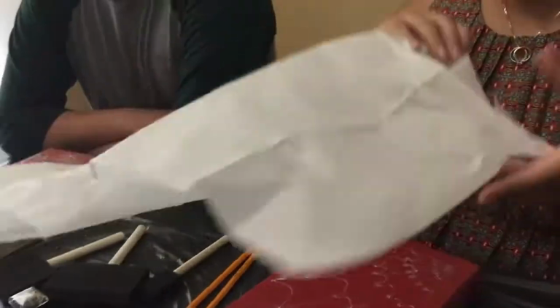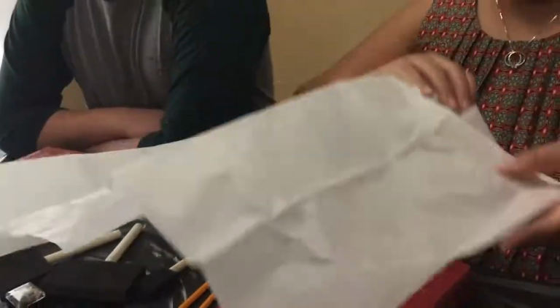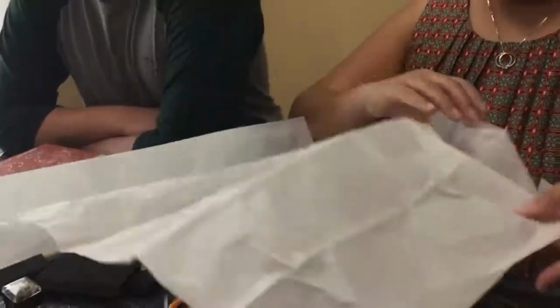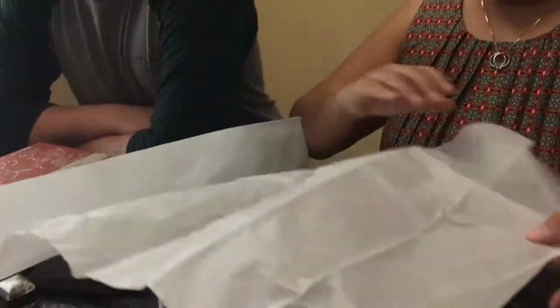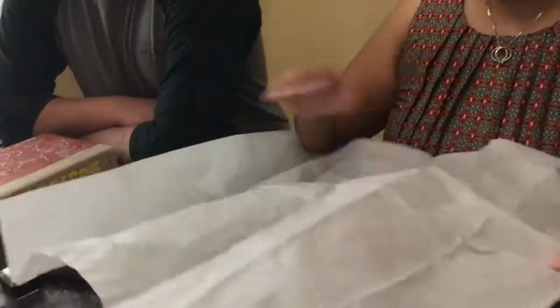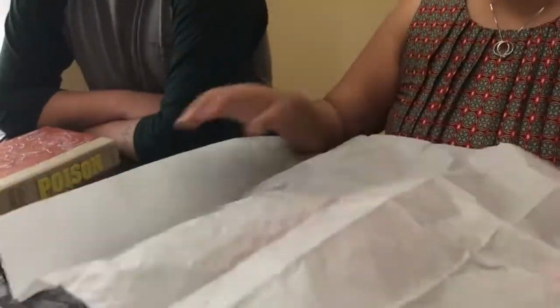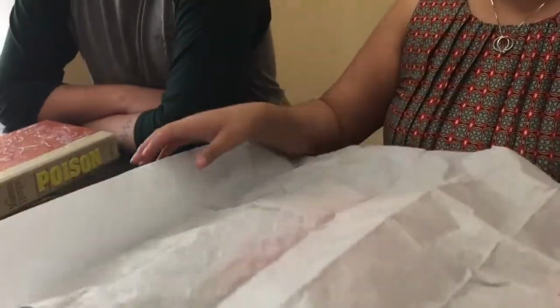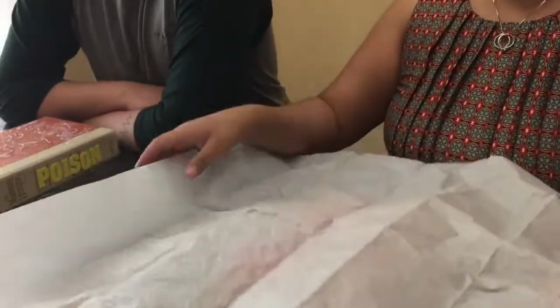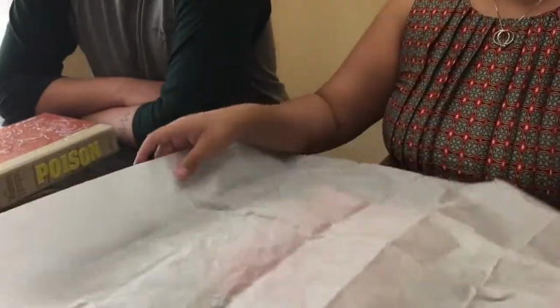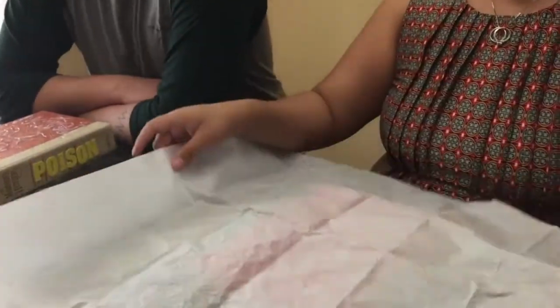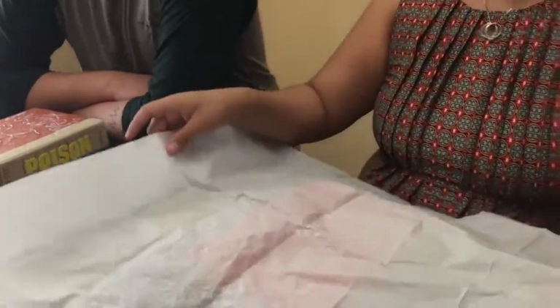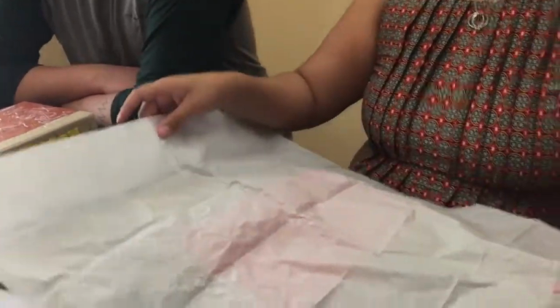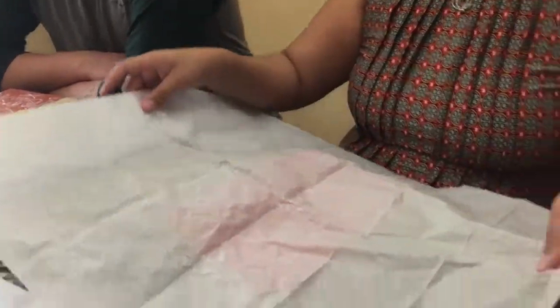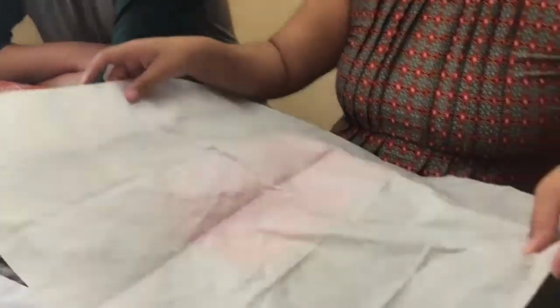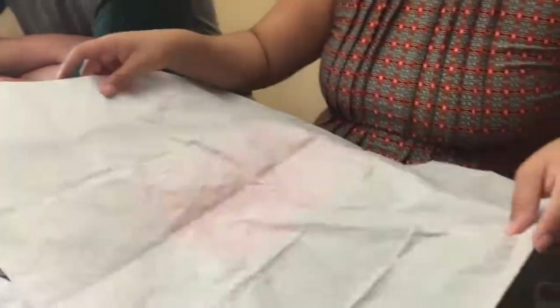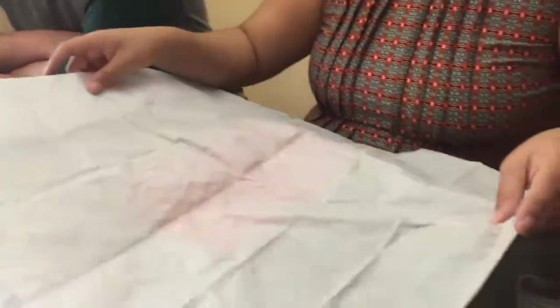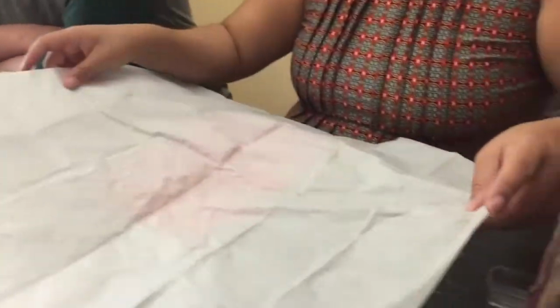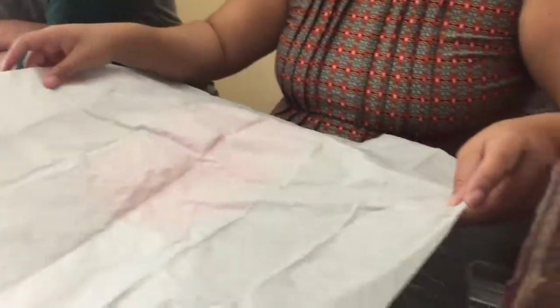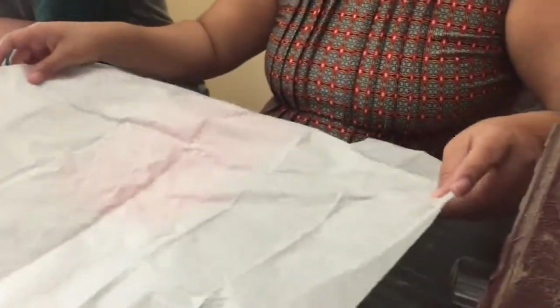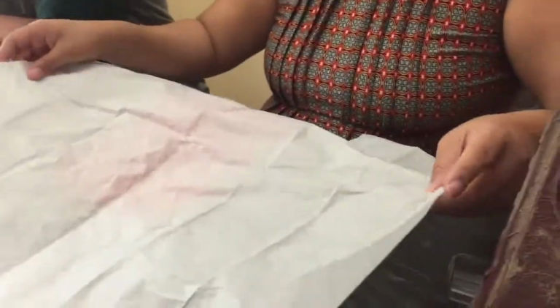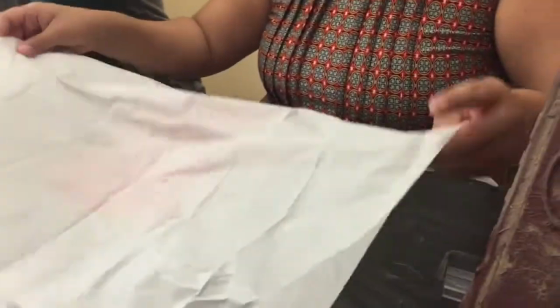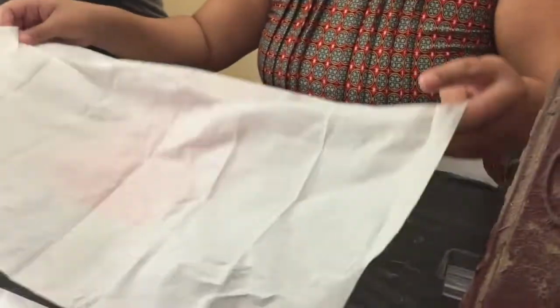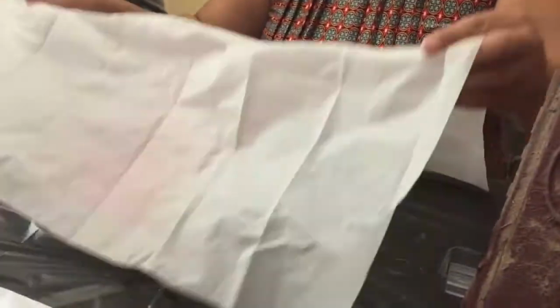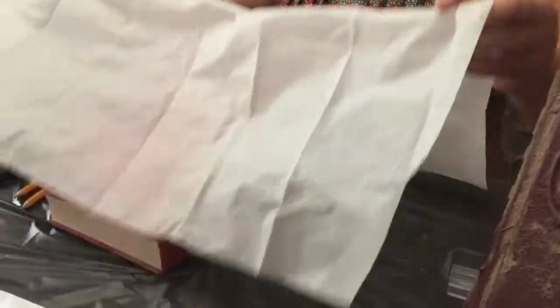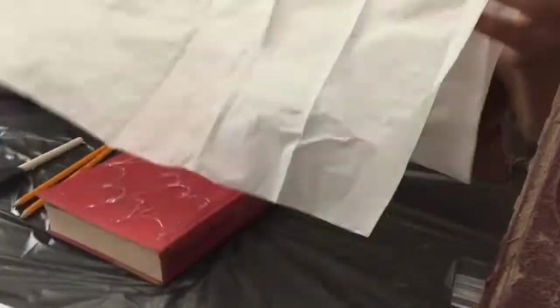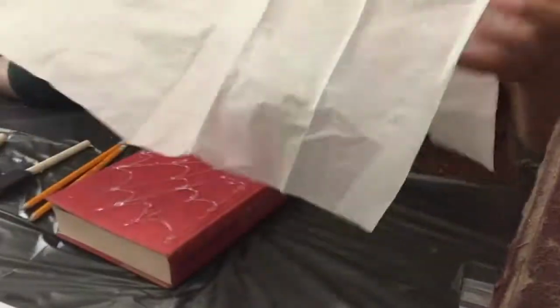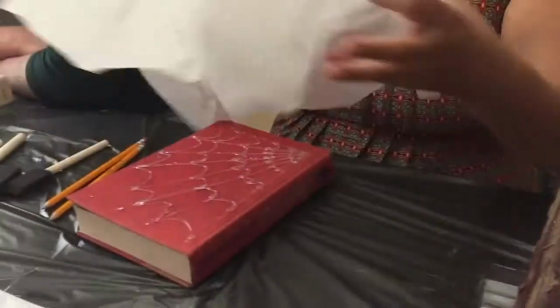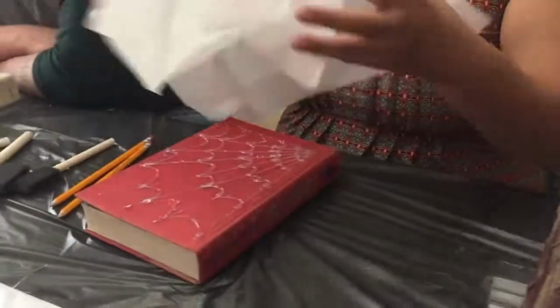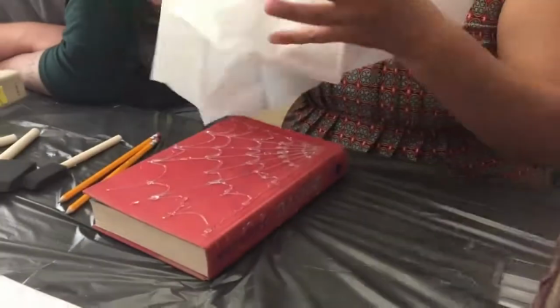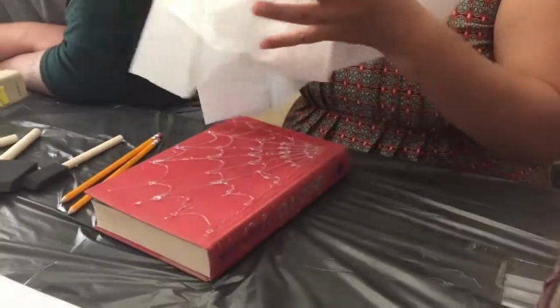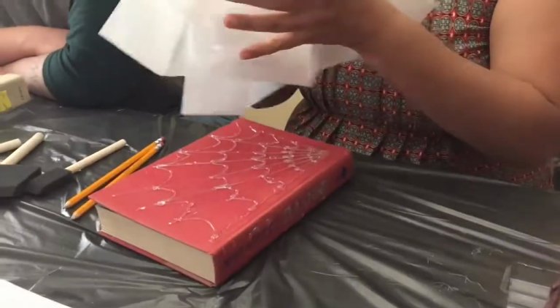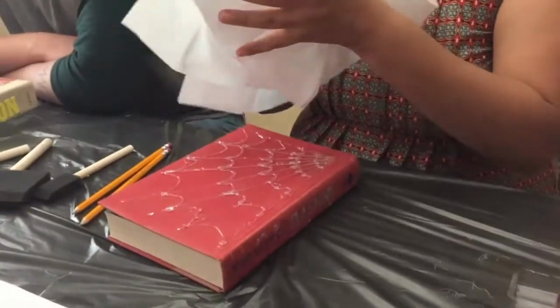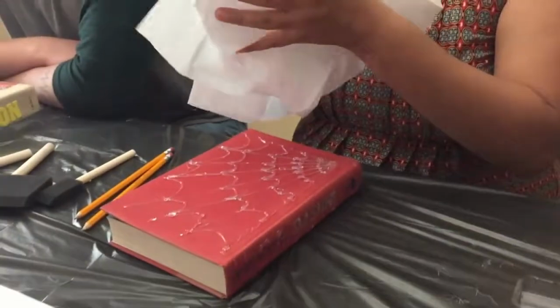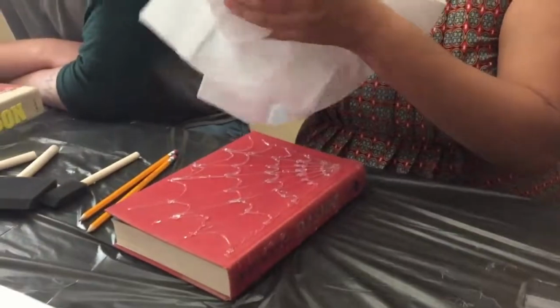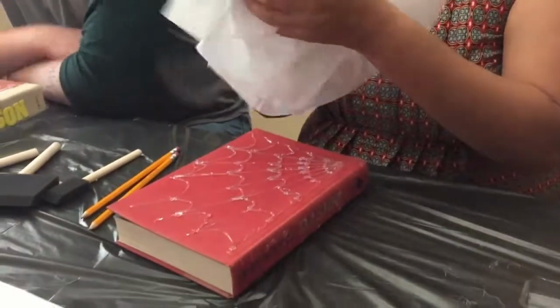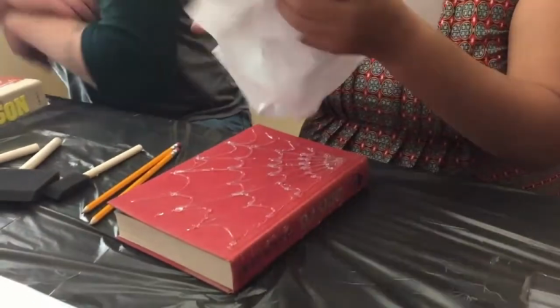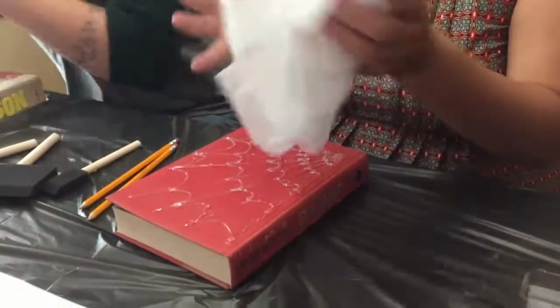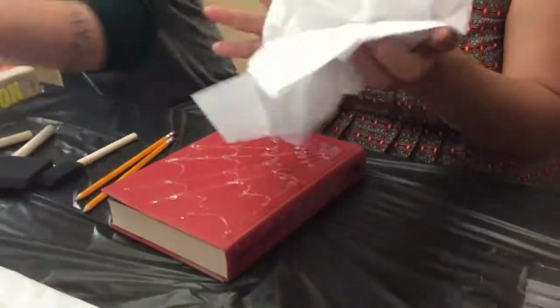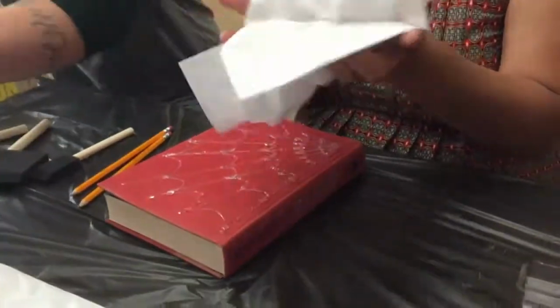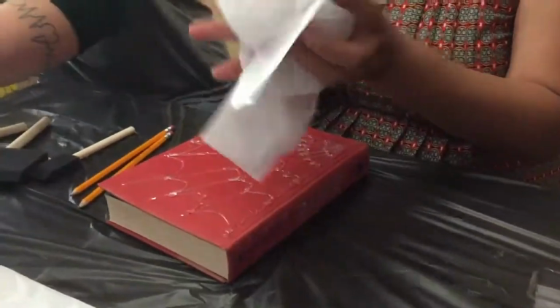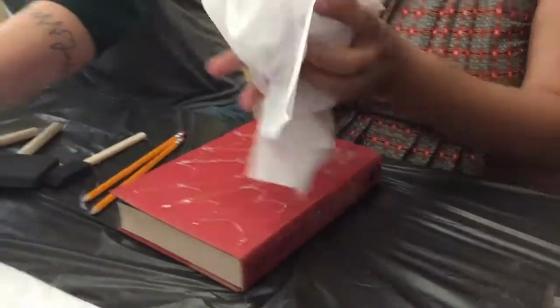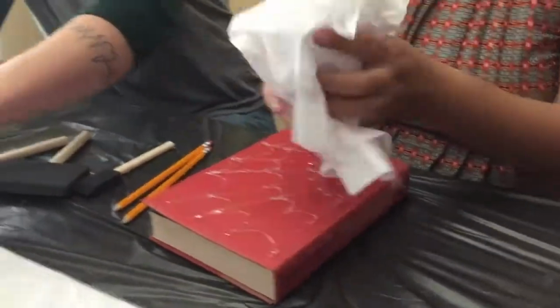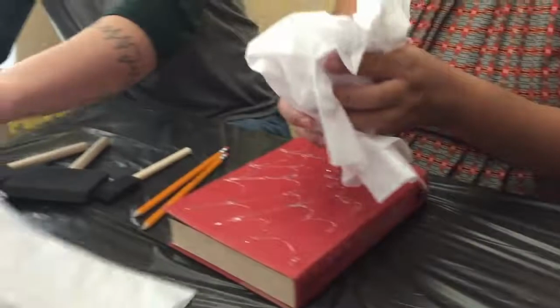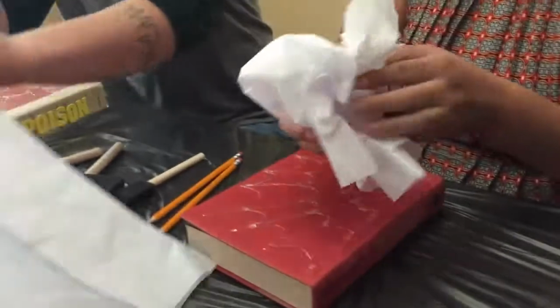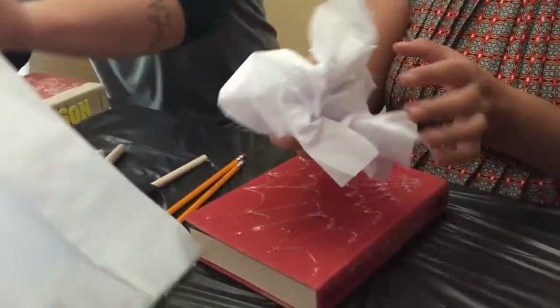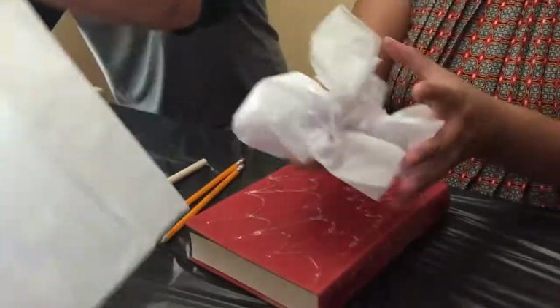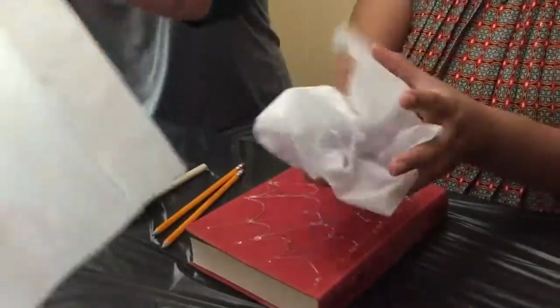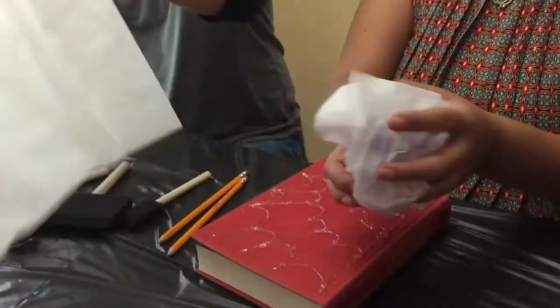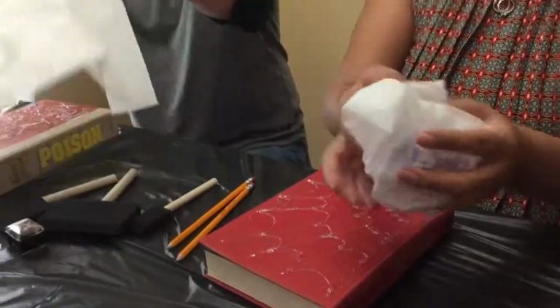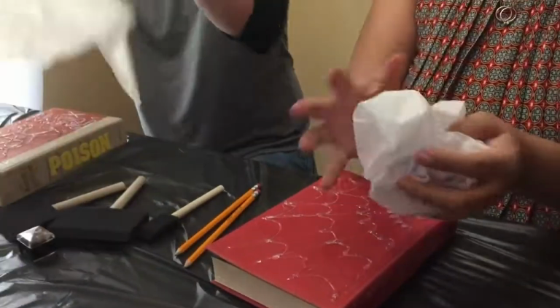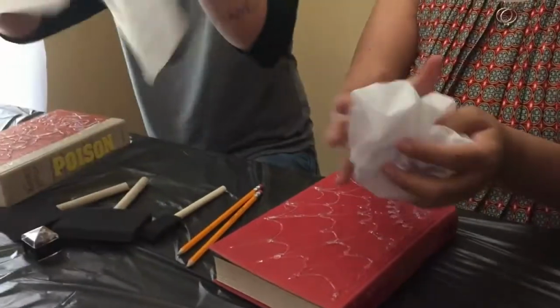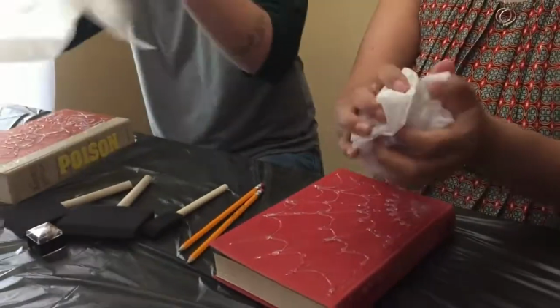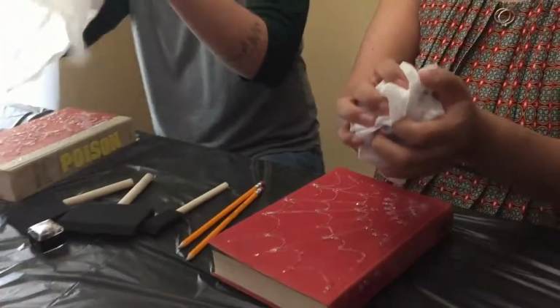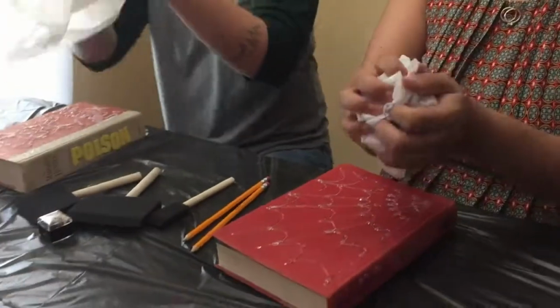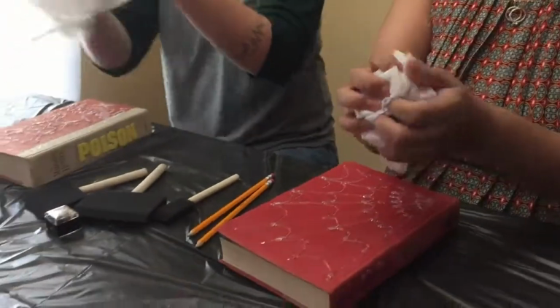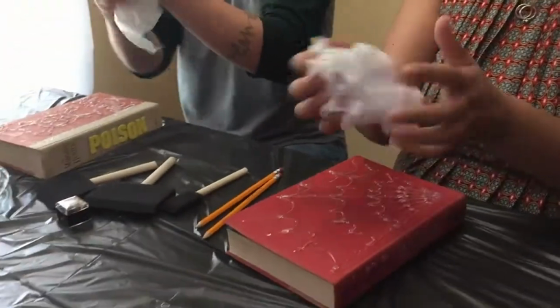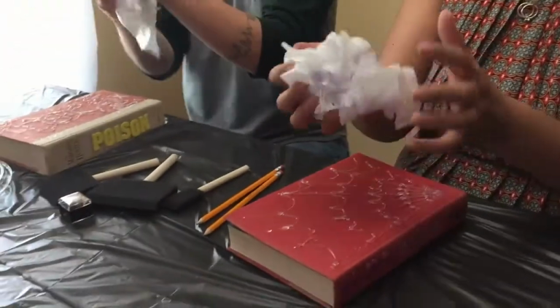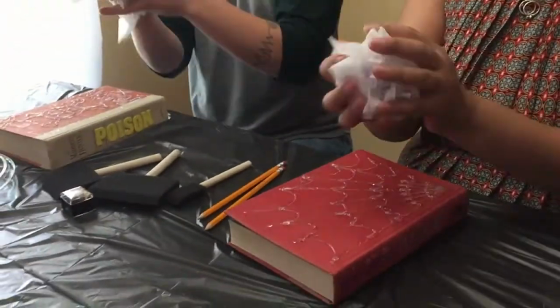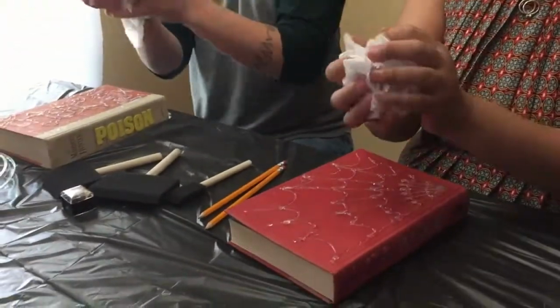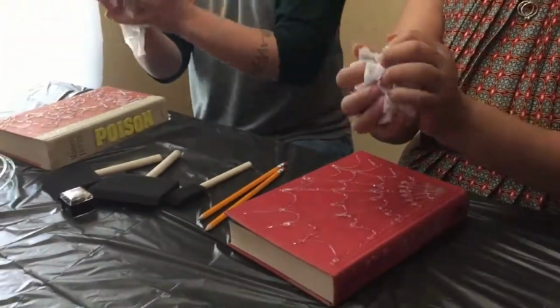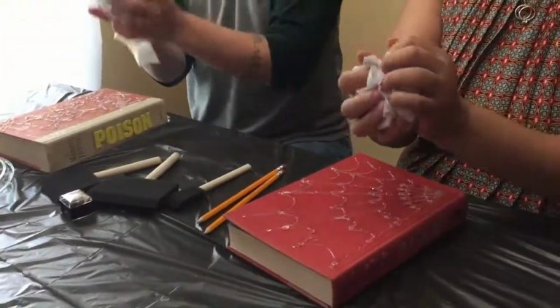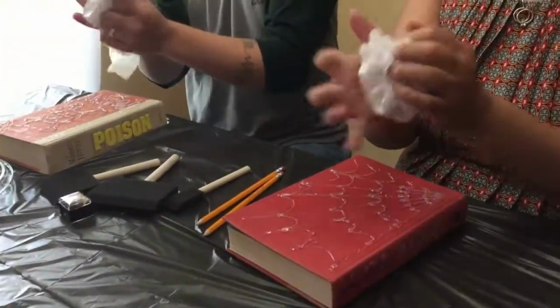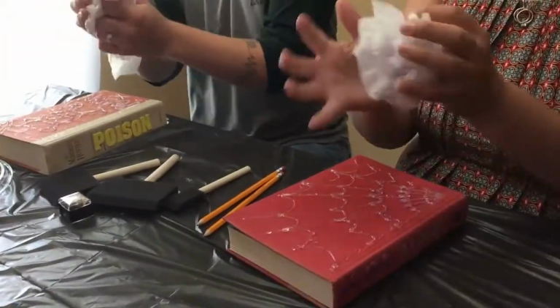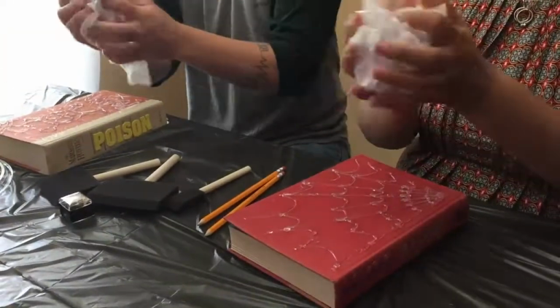Now we're going to squish up the tissue paper so that we can add texture to it. This step is all about adding texture to the surface of the book.